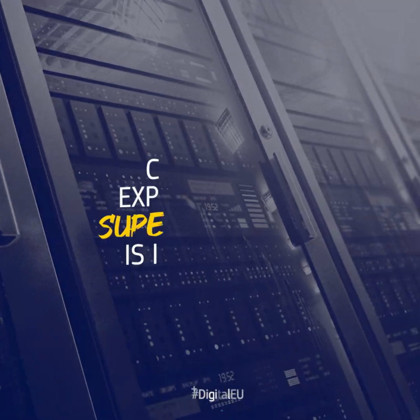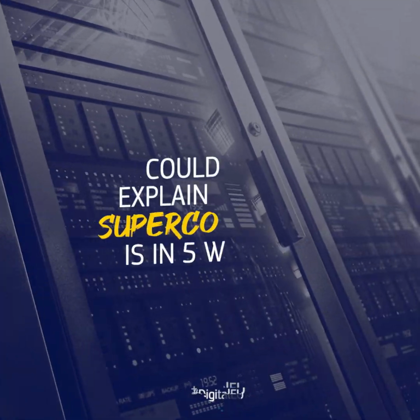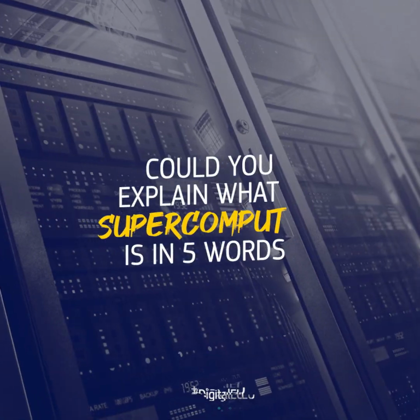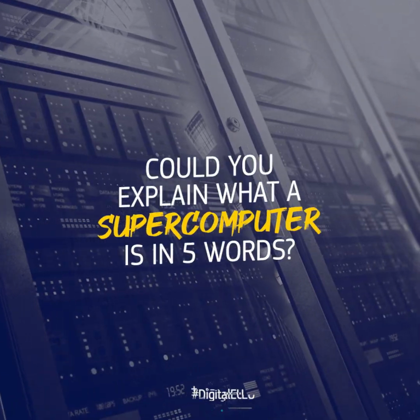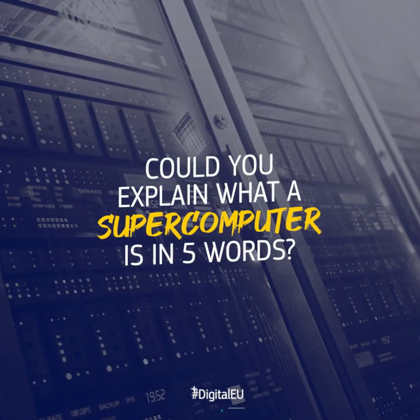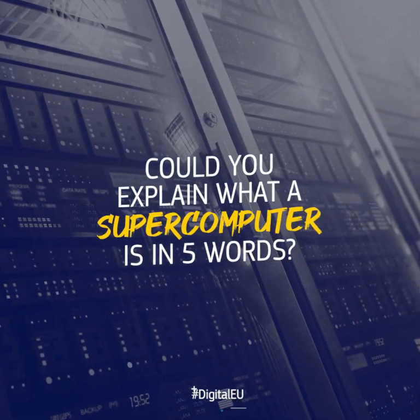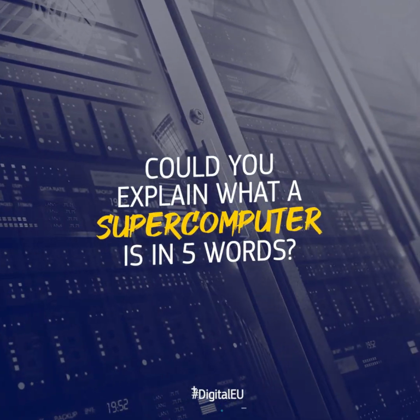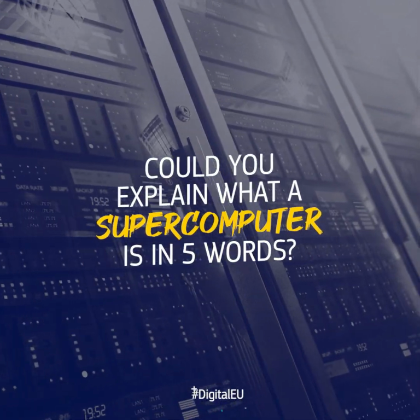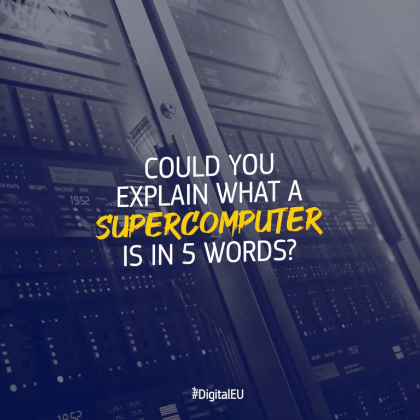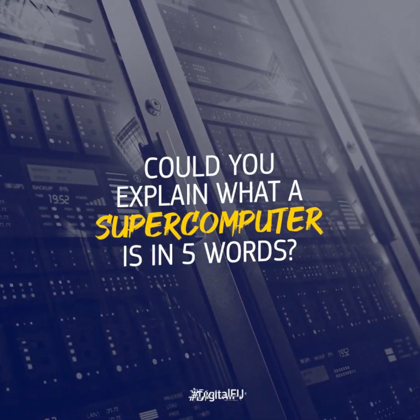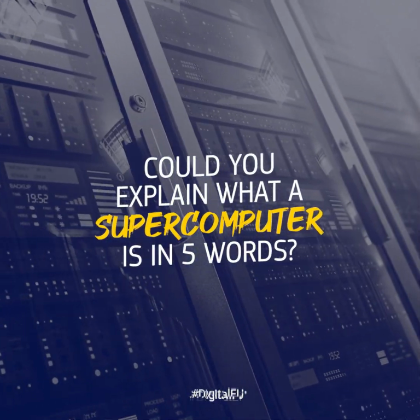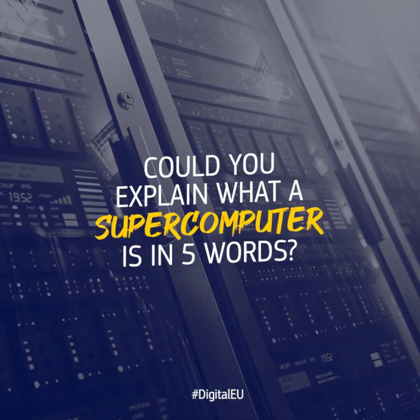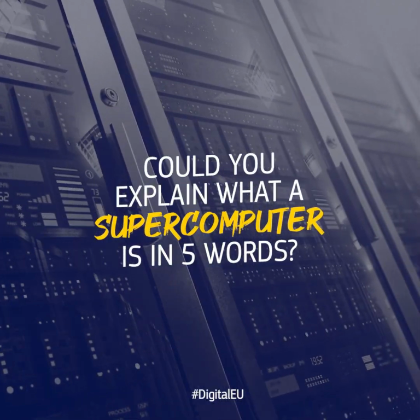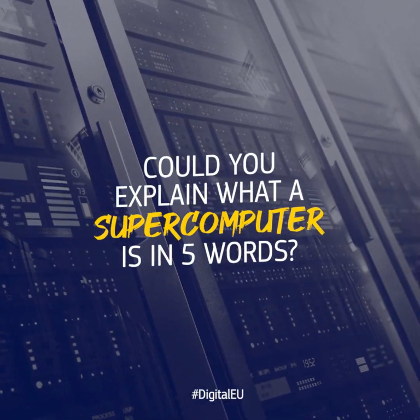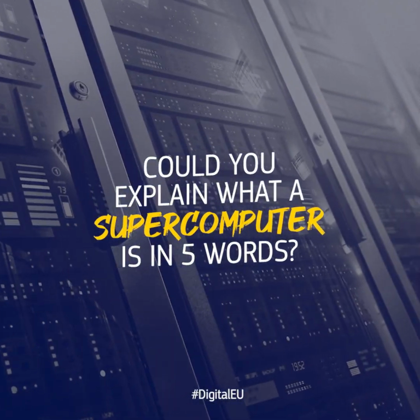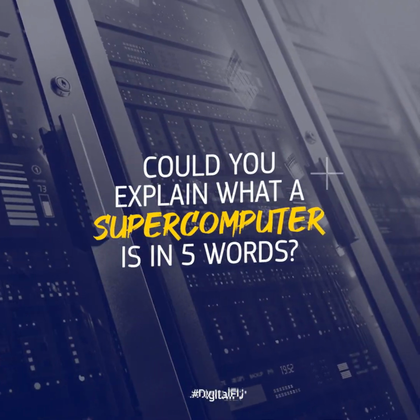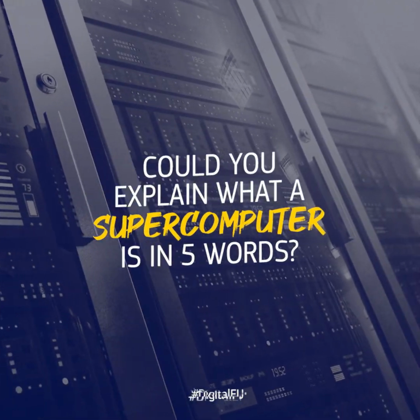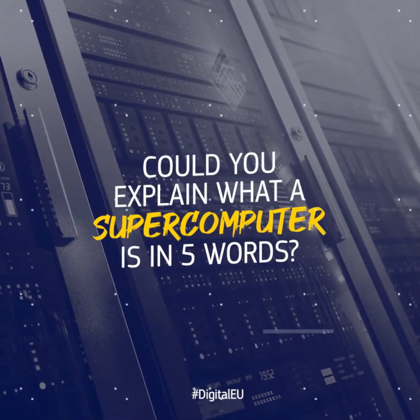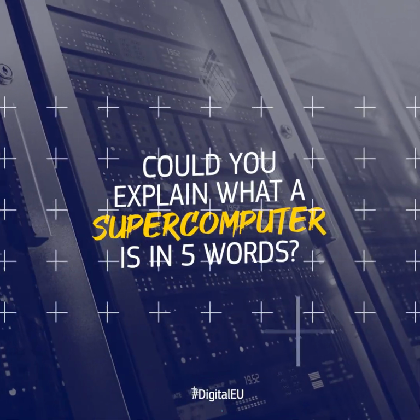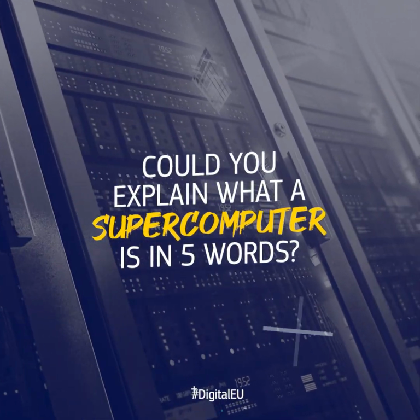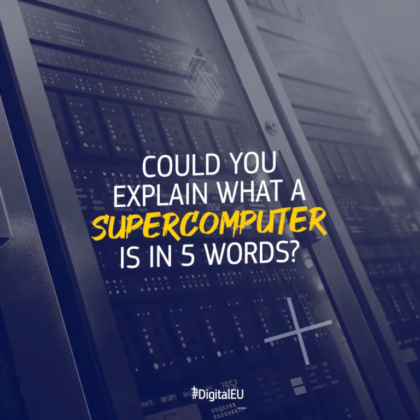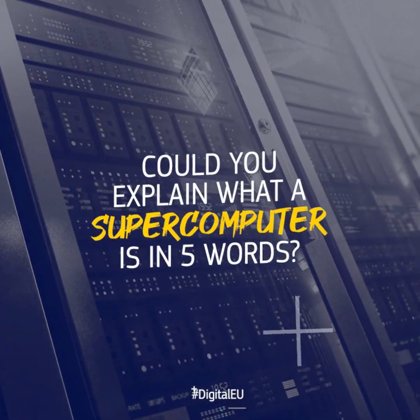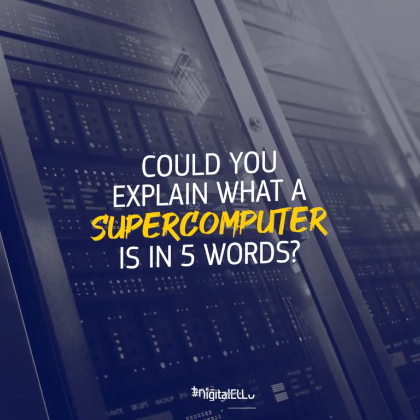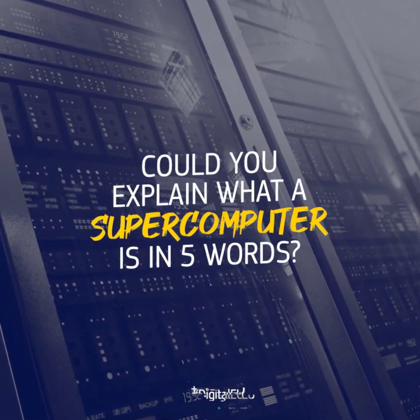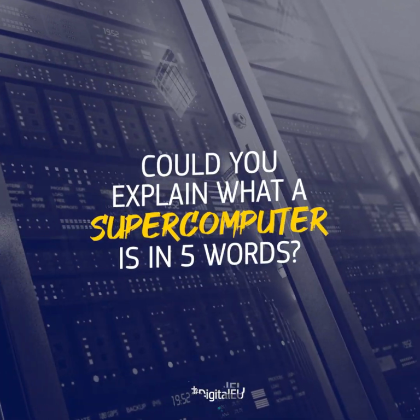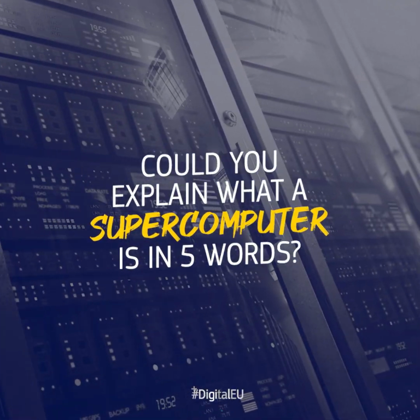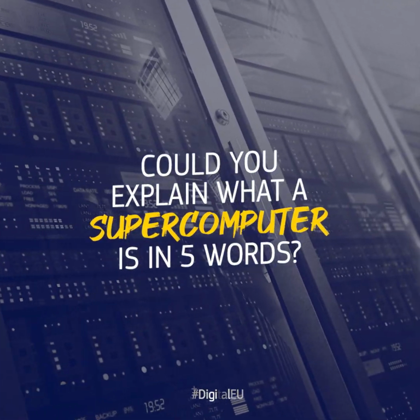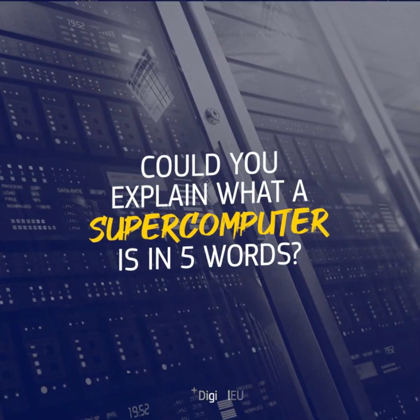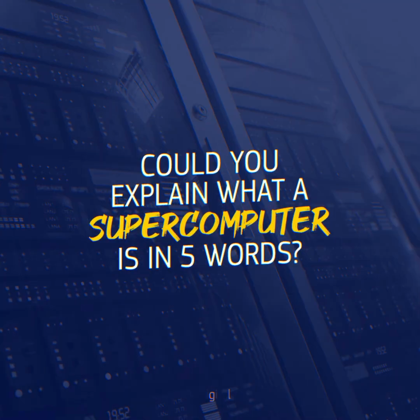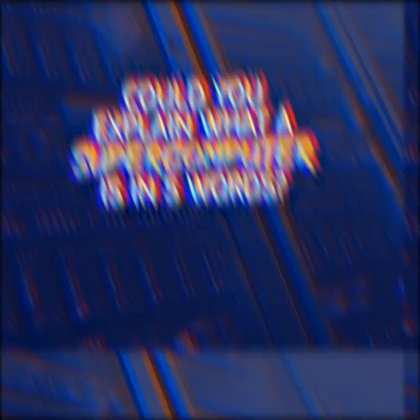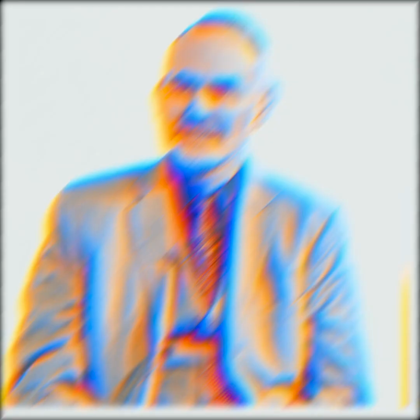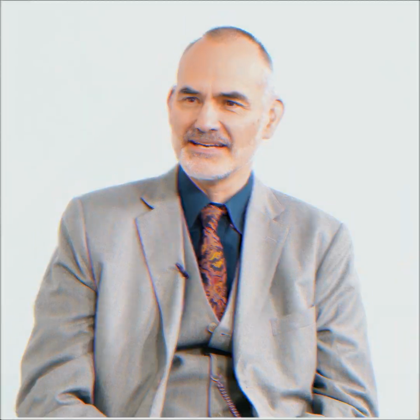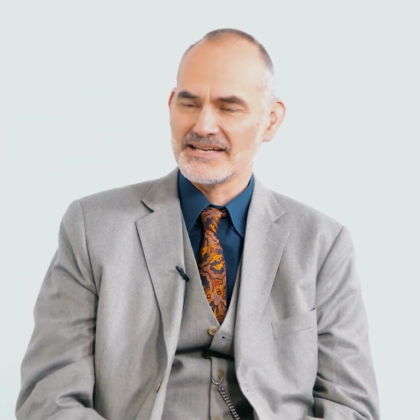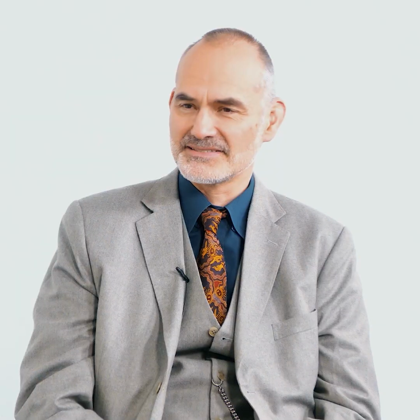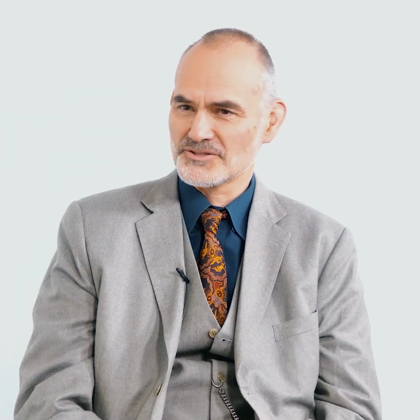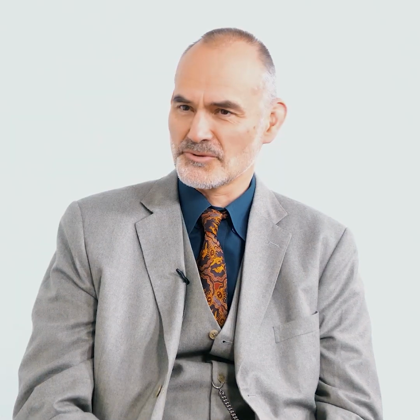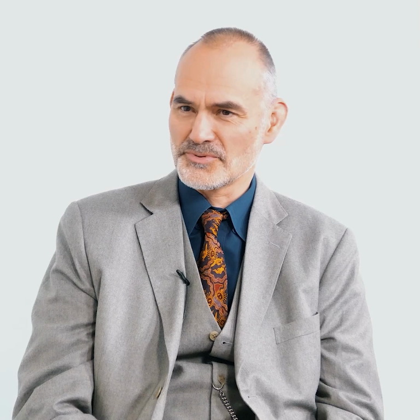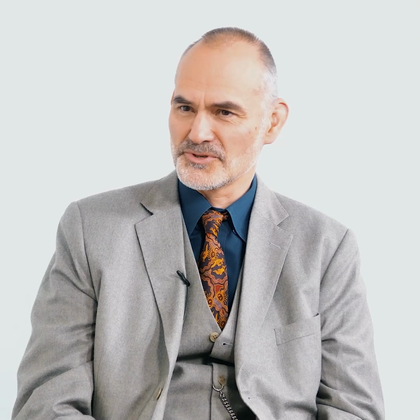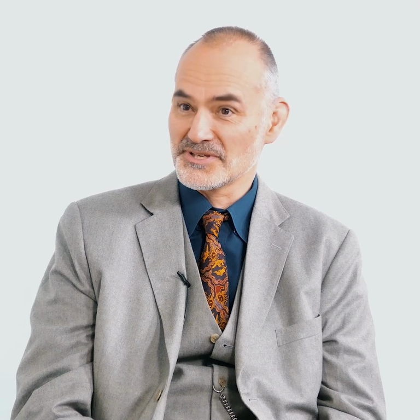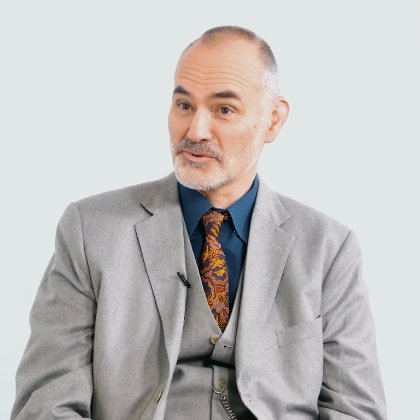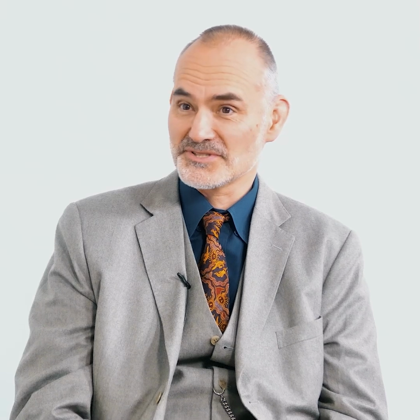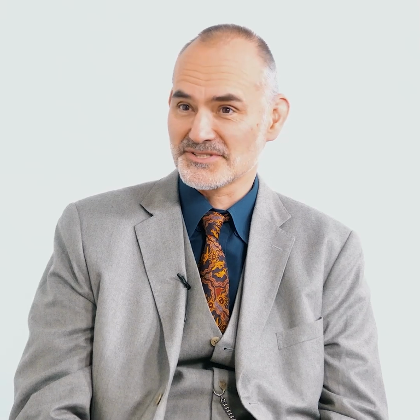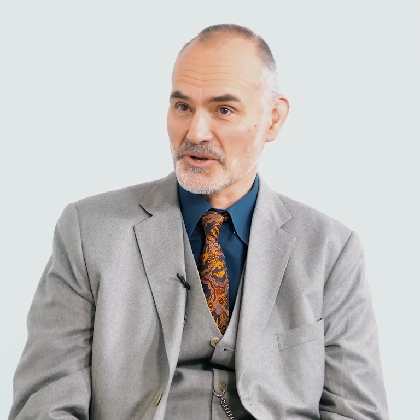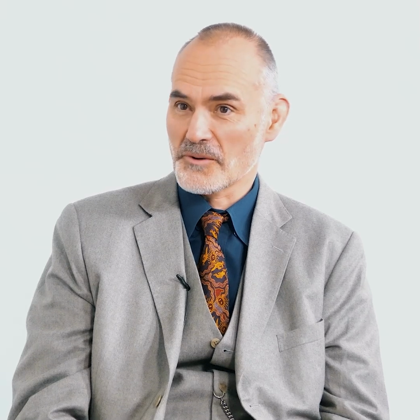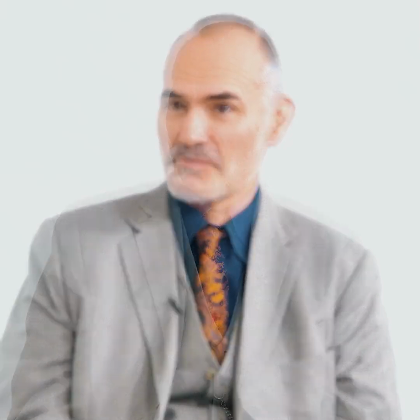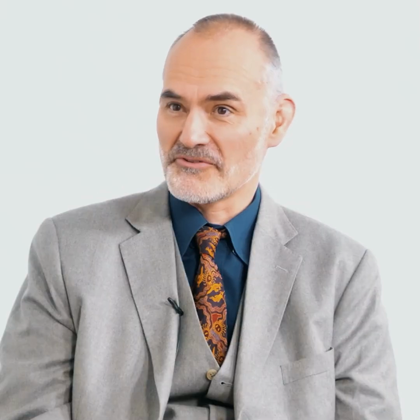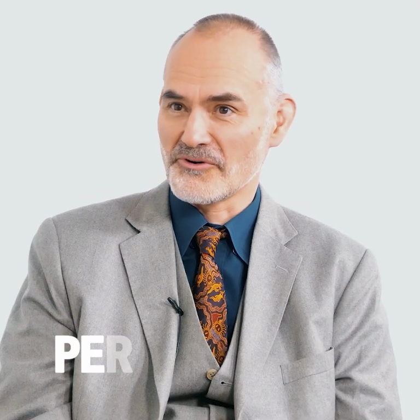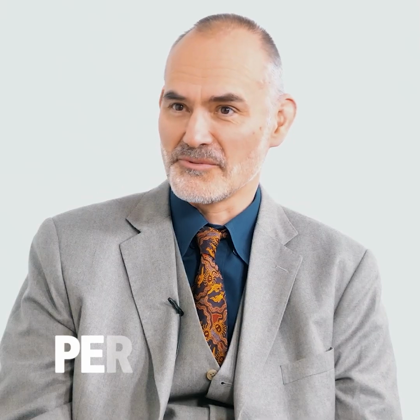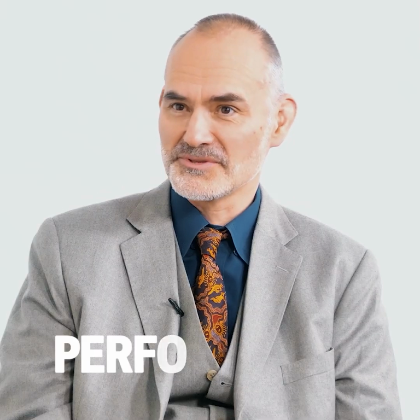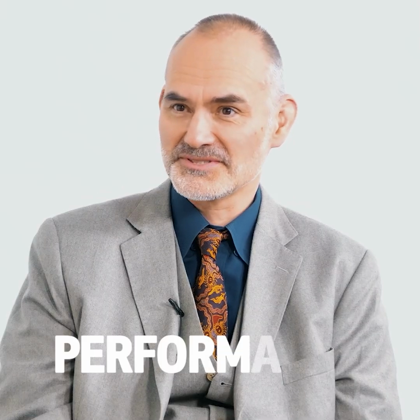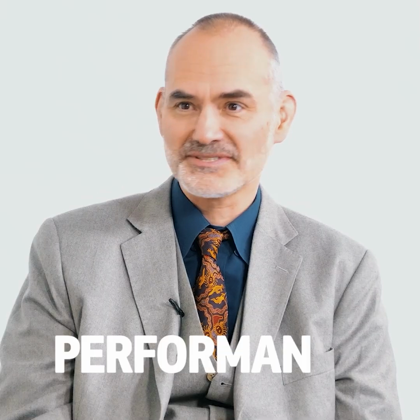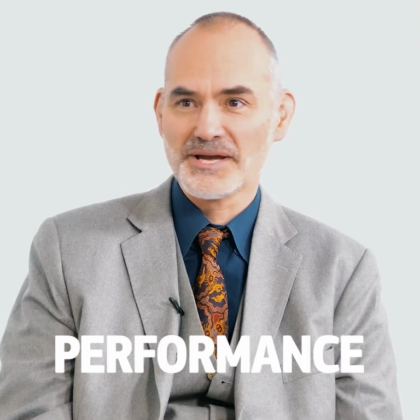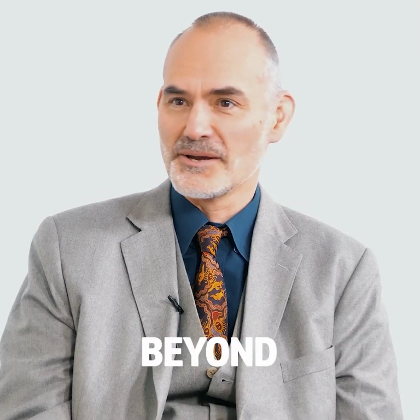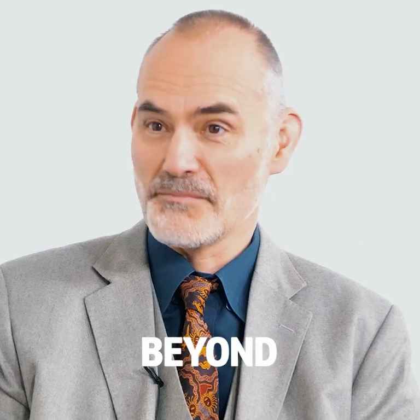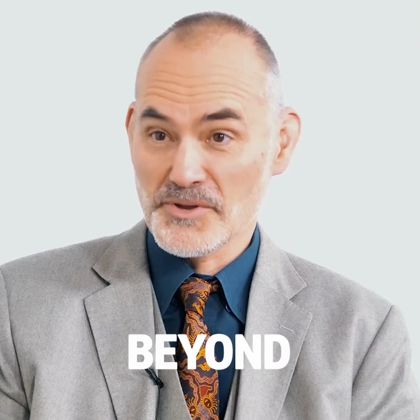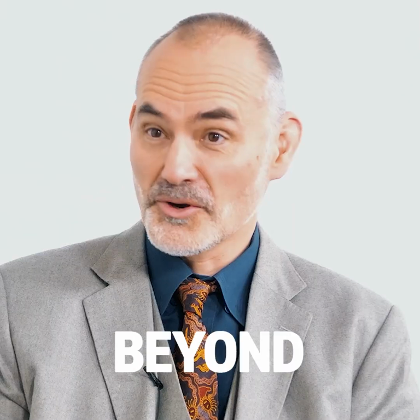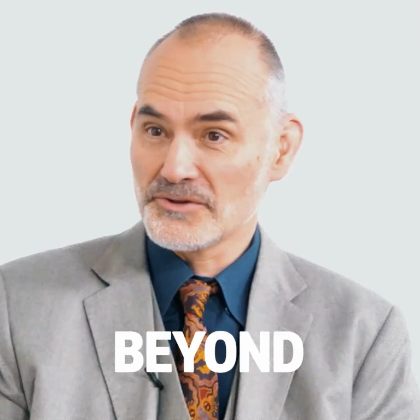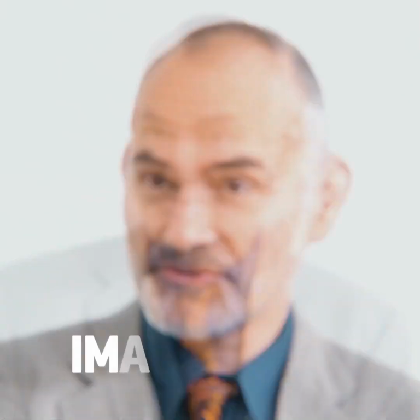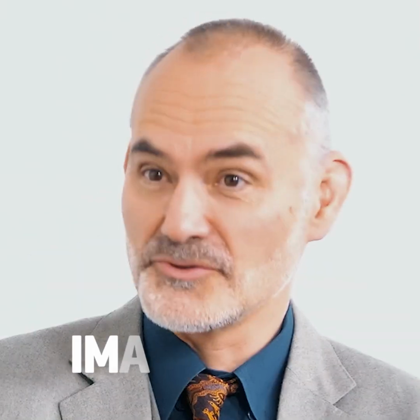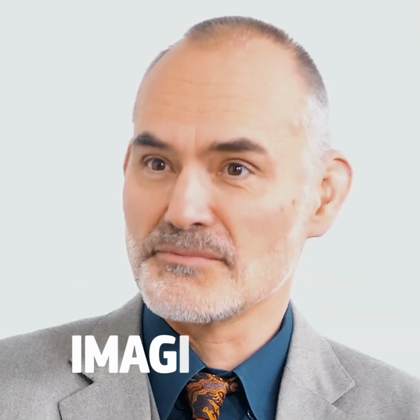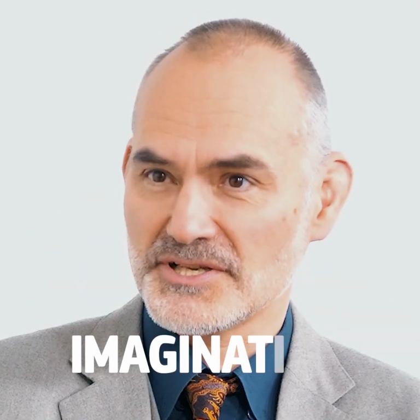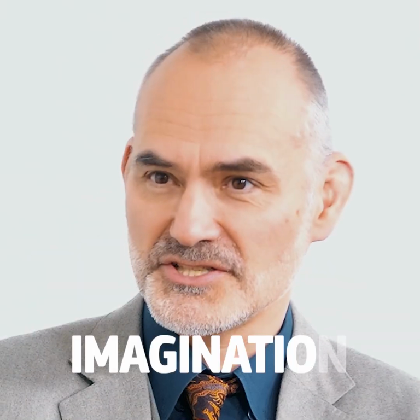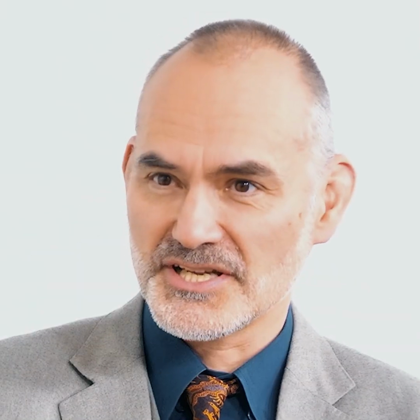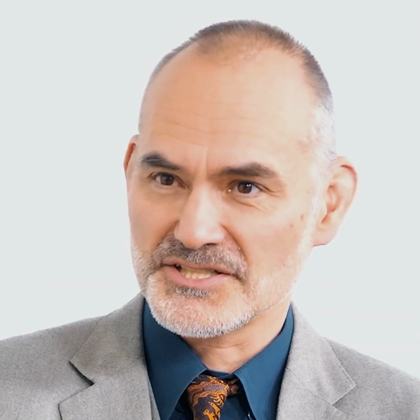Could you explain what a supercomputer is in five words? It's a computer with a performance beyond your imagination.